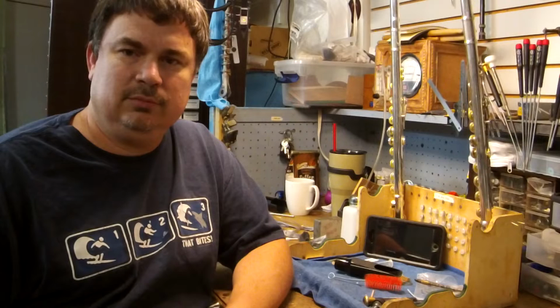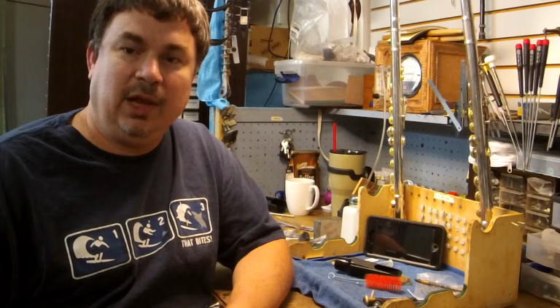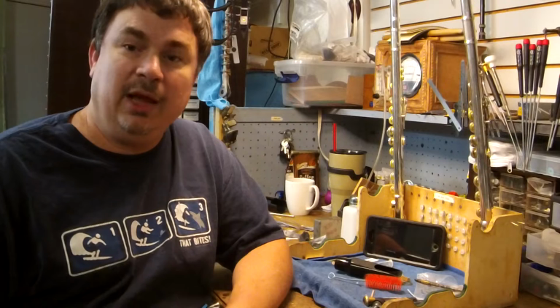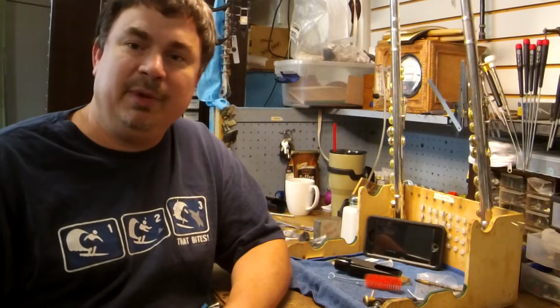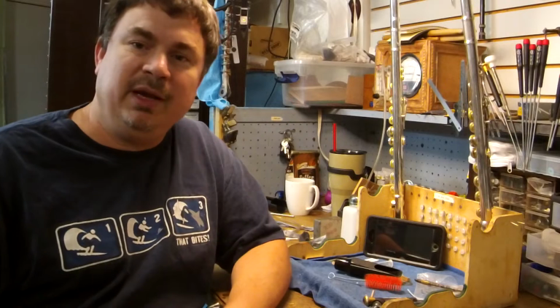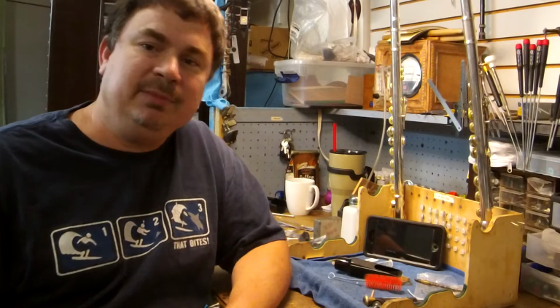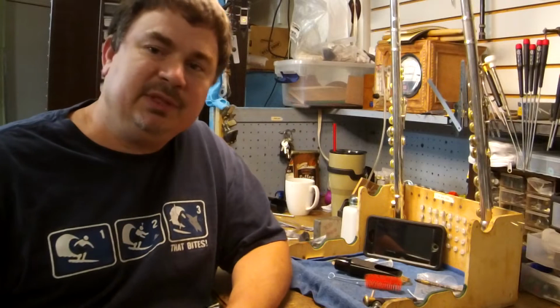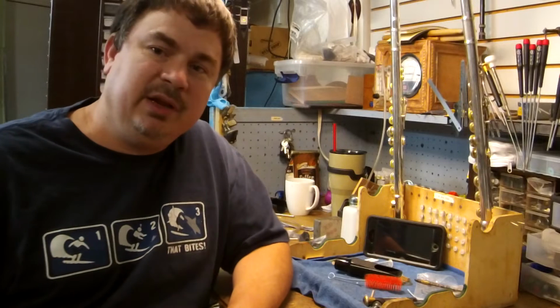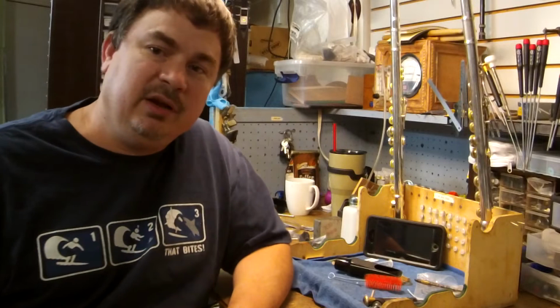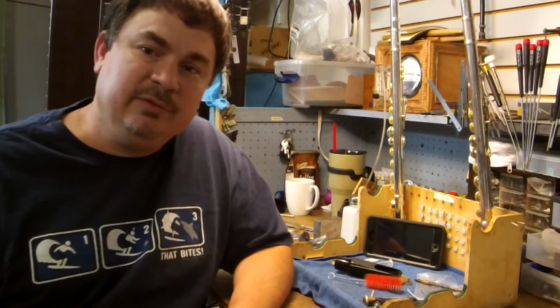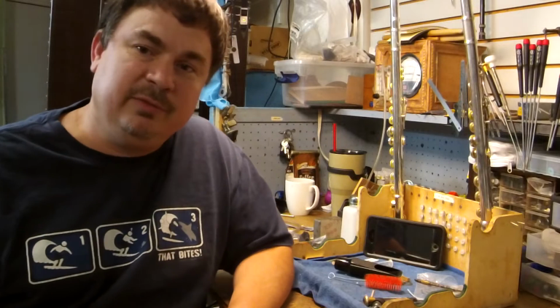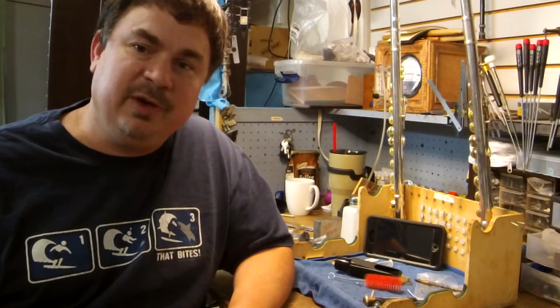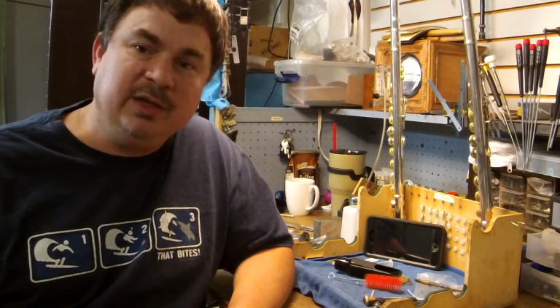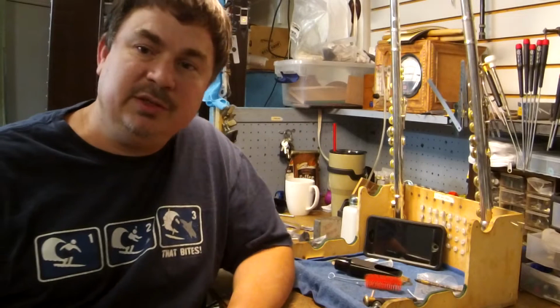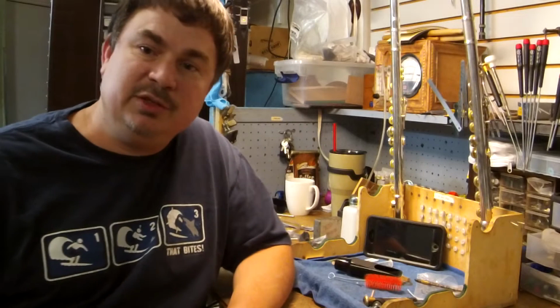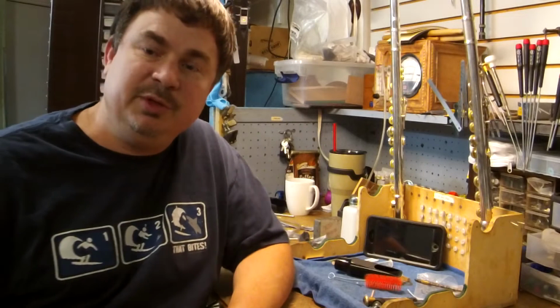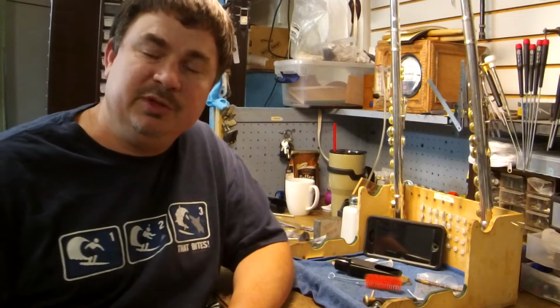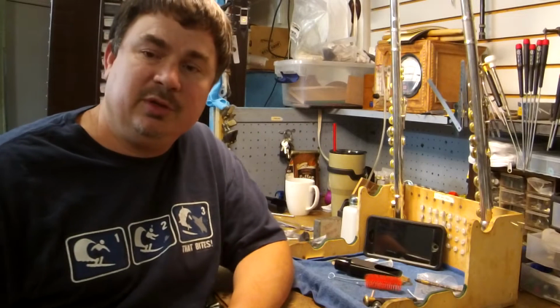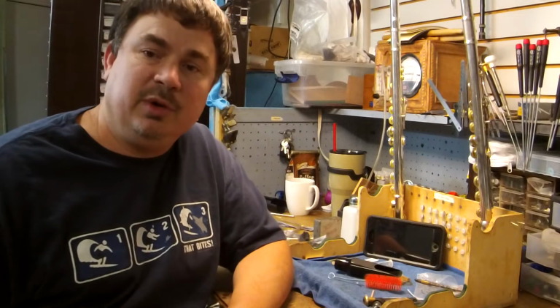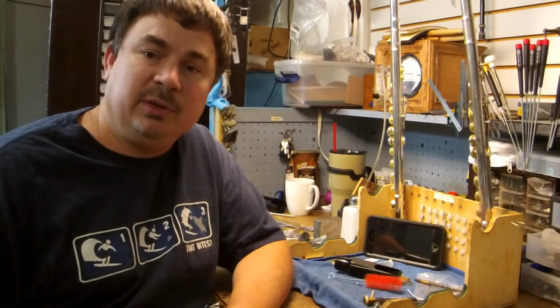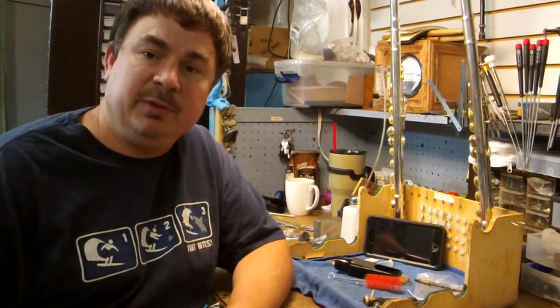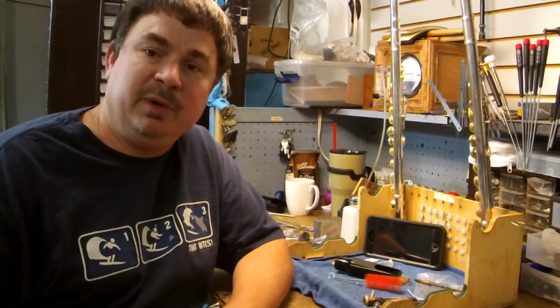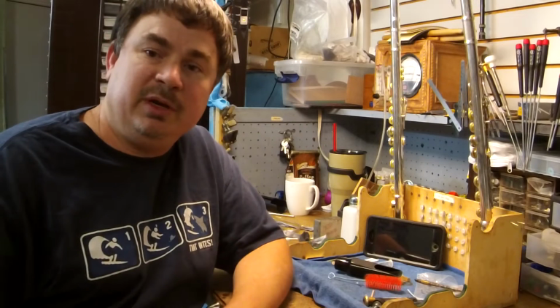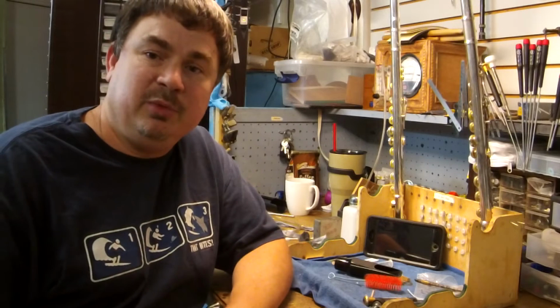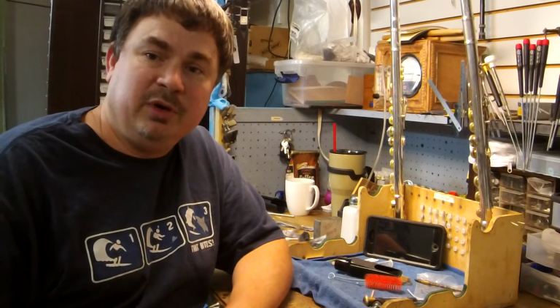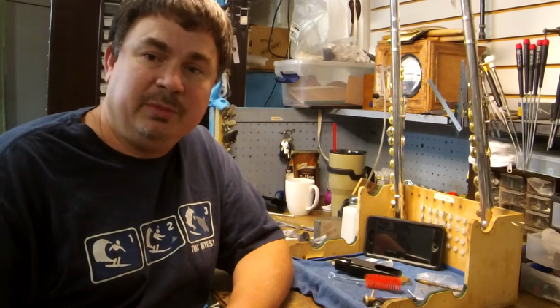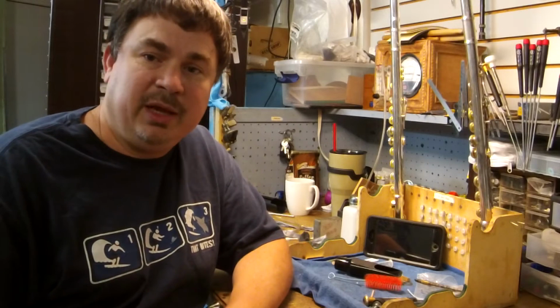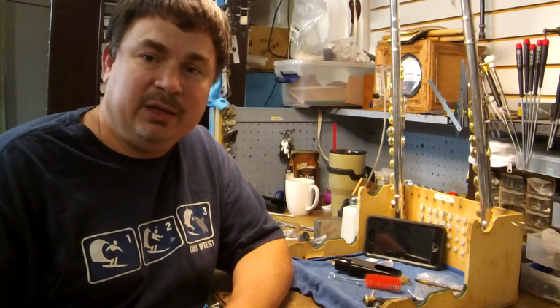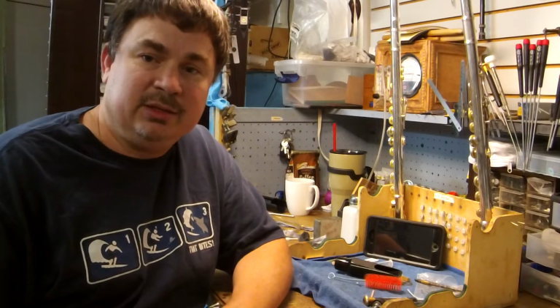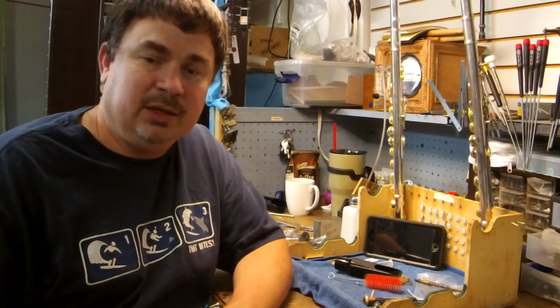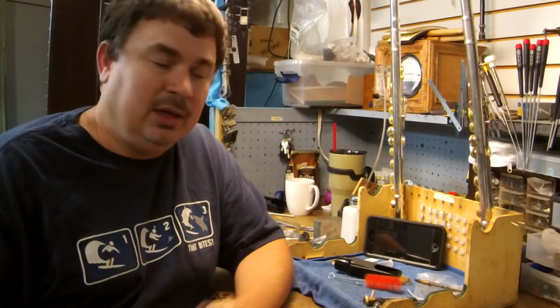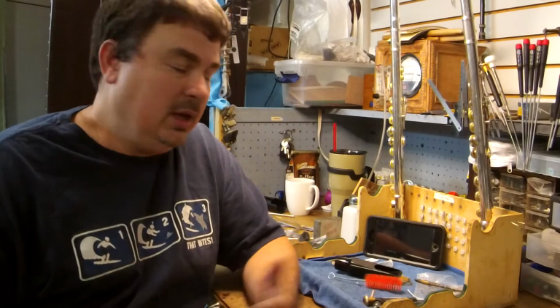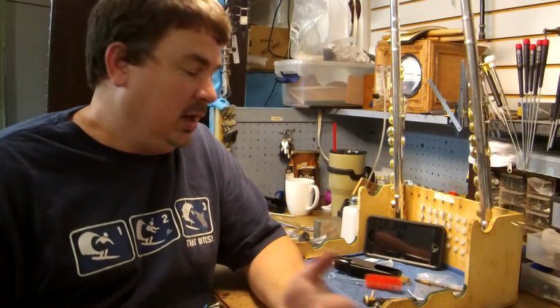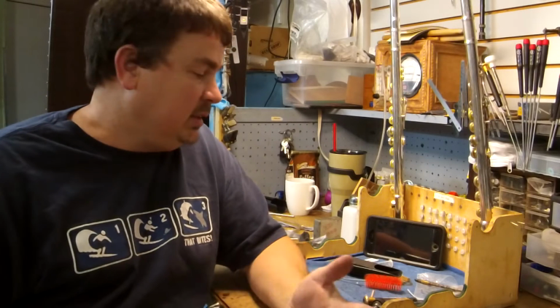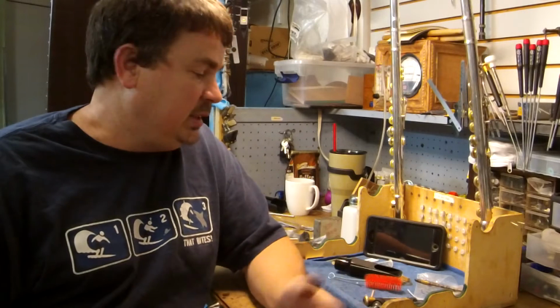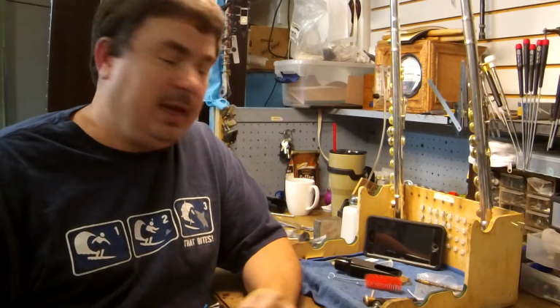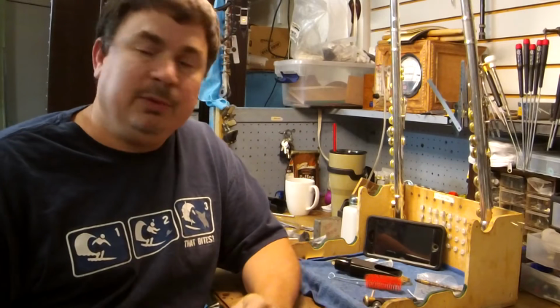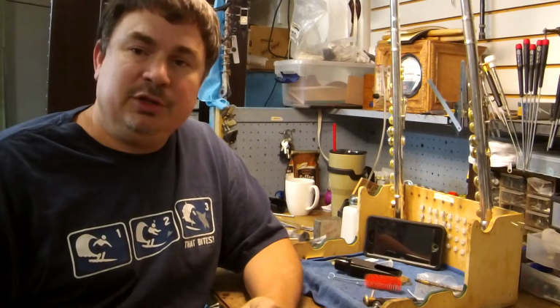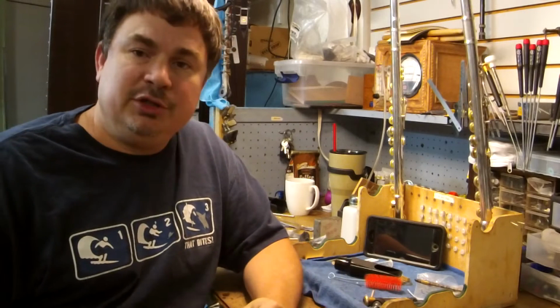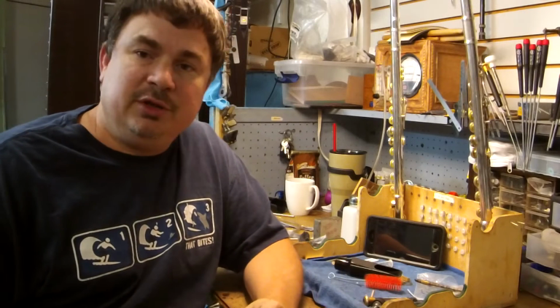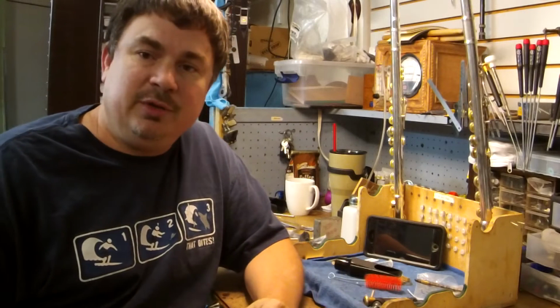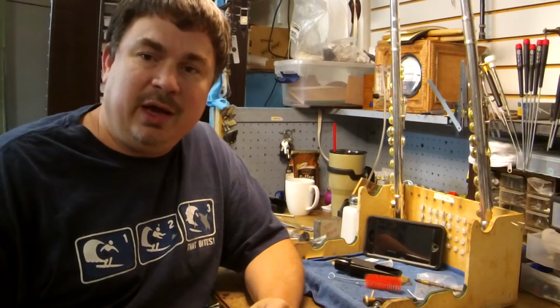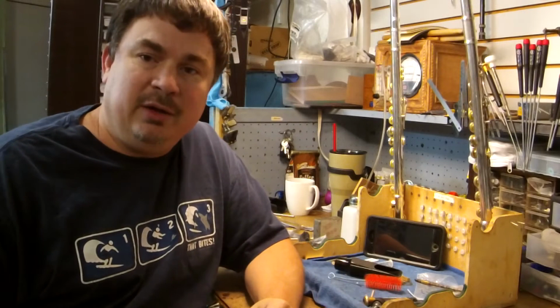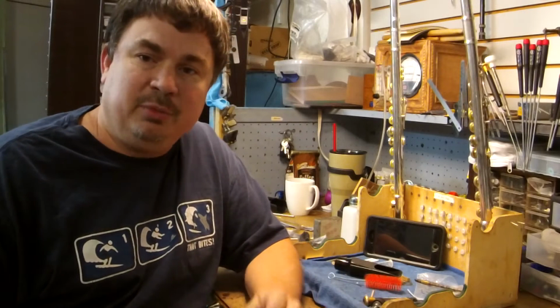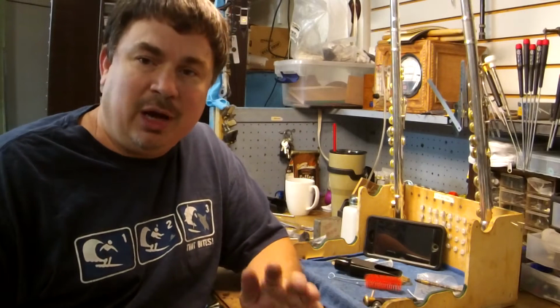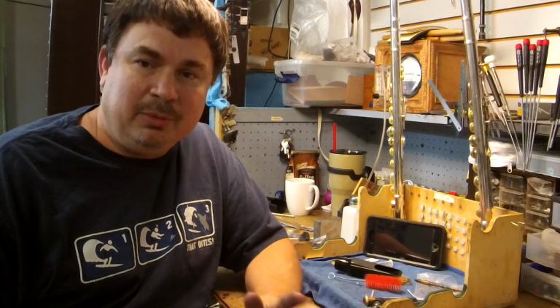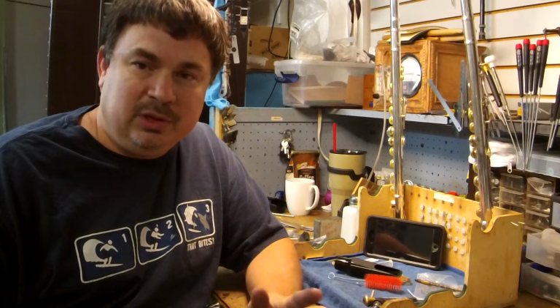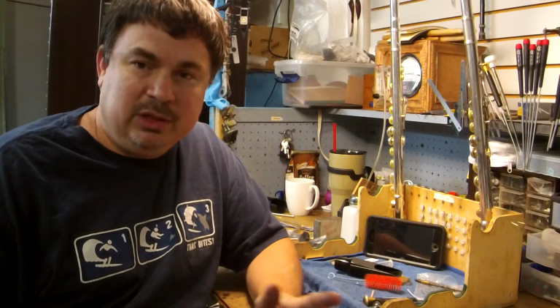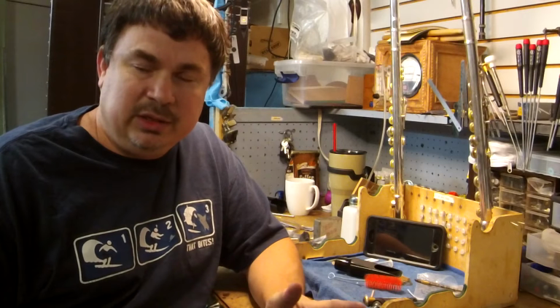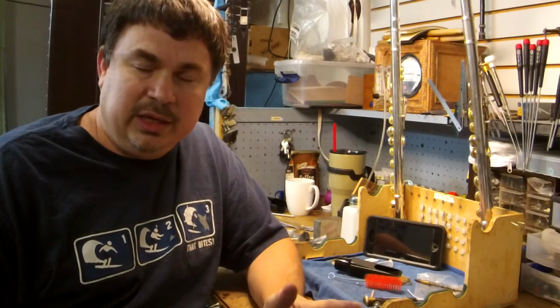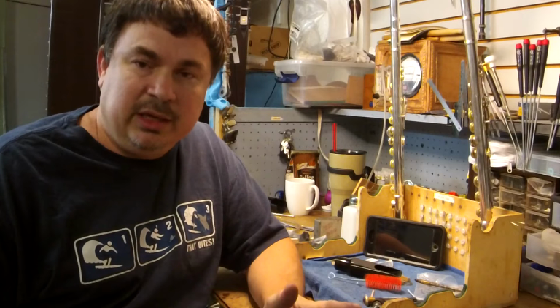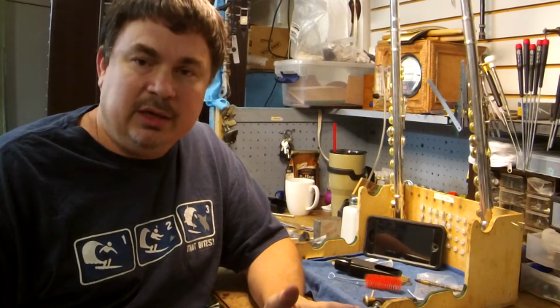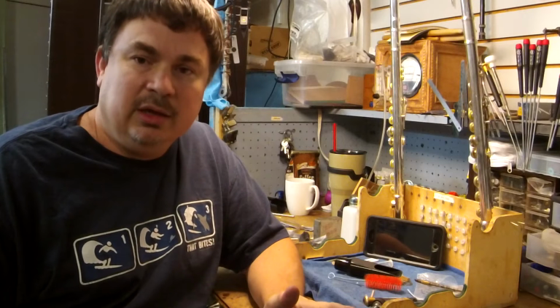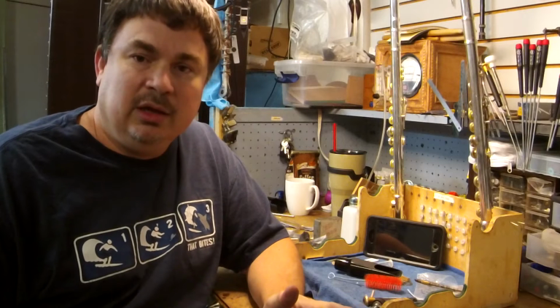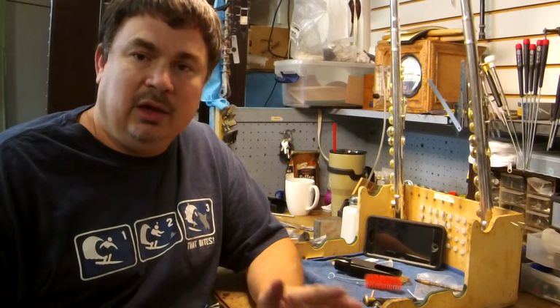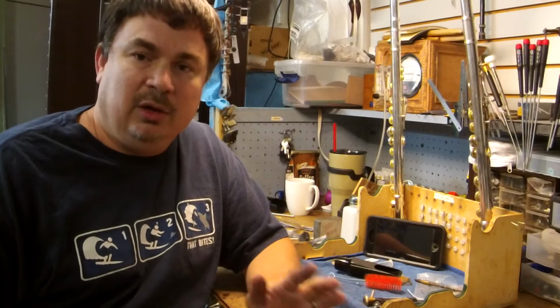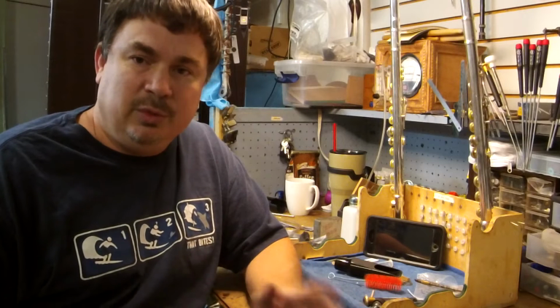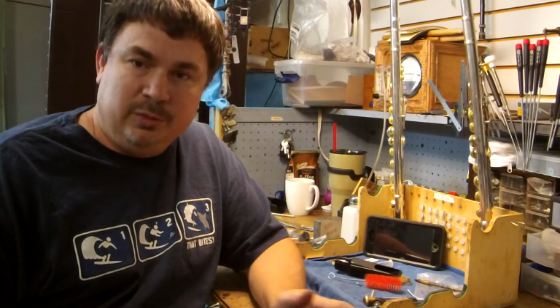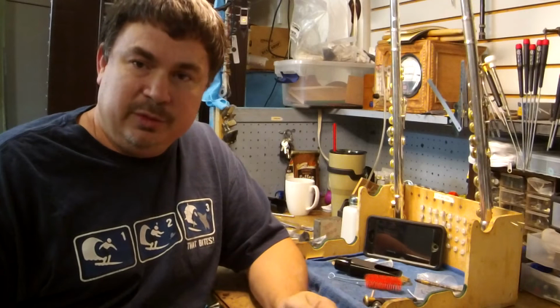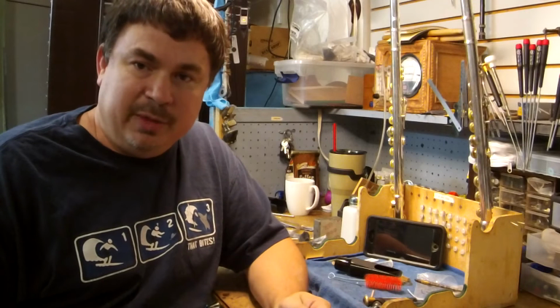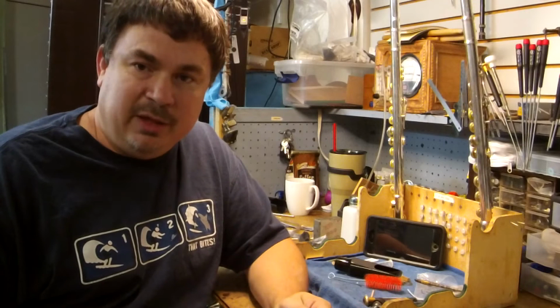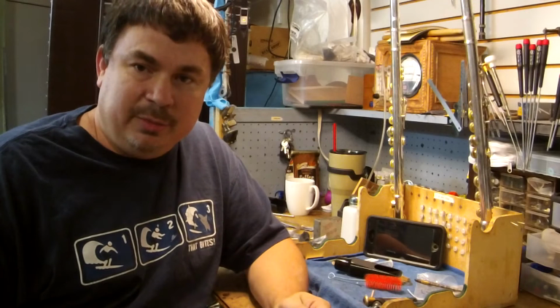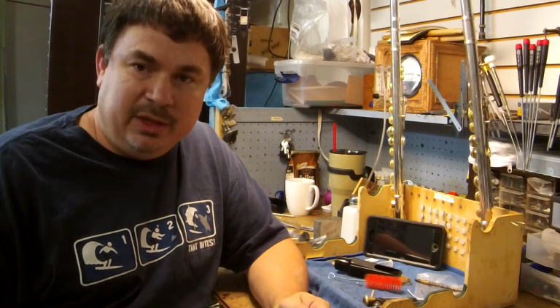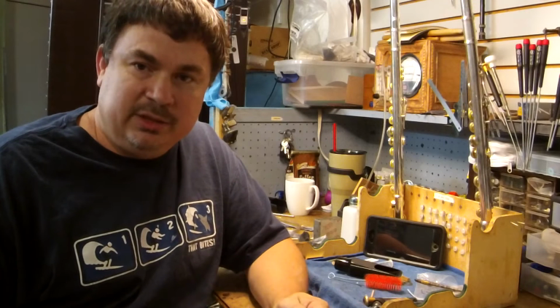Hi, my name is Darren from Fazio's Music. Welcome to Monday Morning Maintenance. Today I'm going to show you how to properly clean a woodwind mouthpiece.